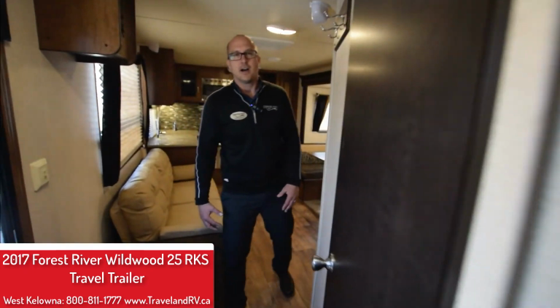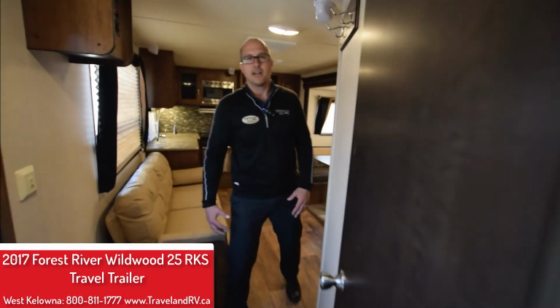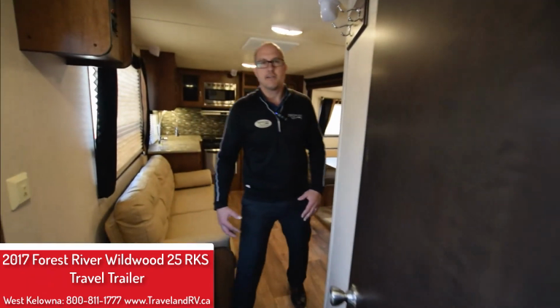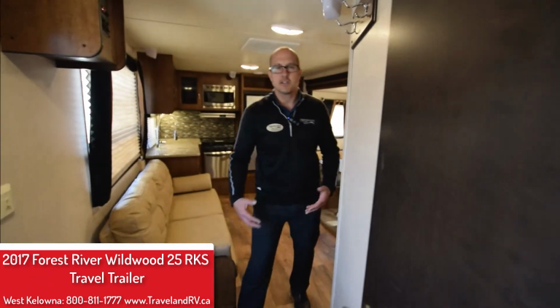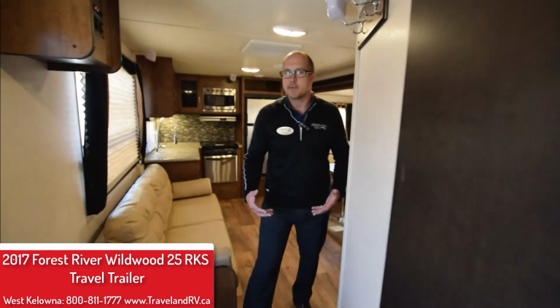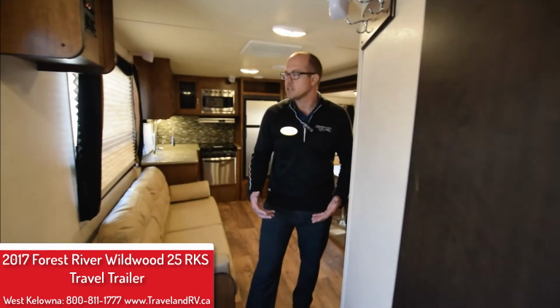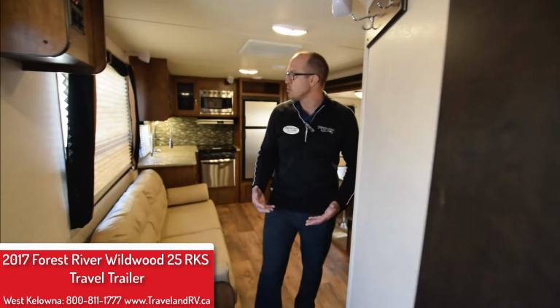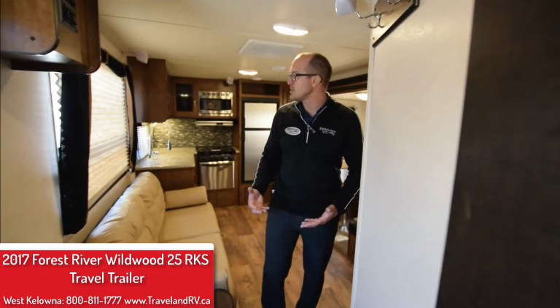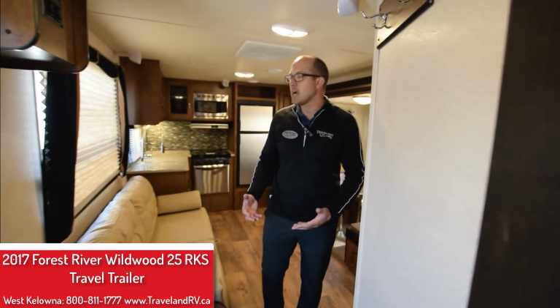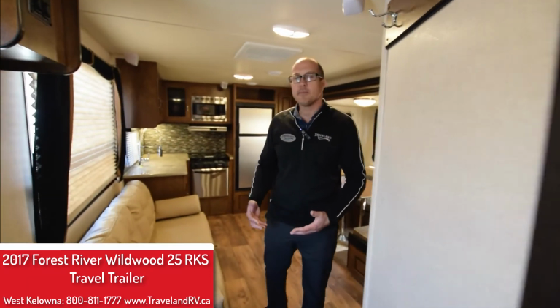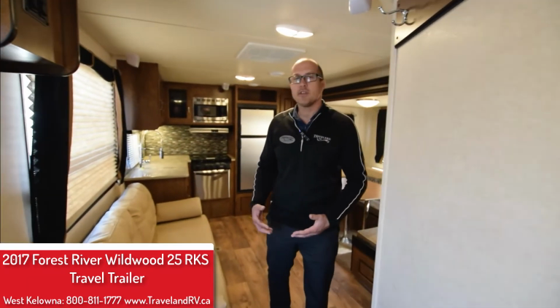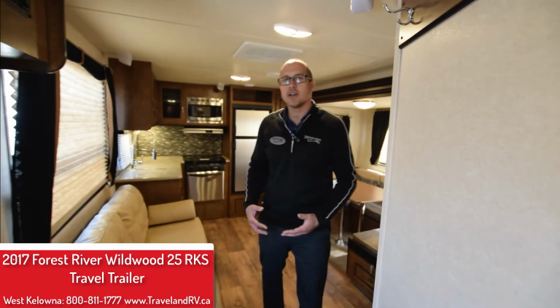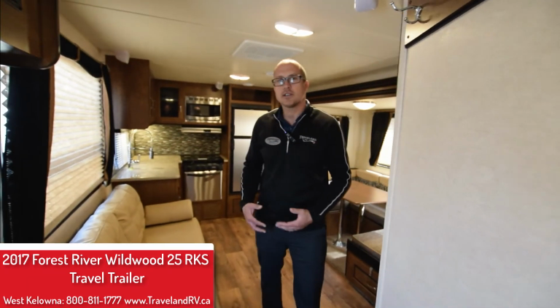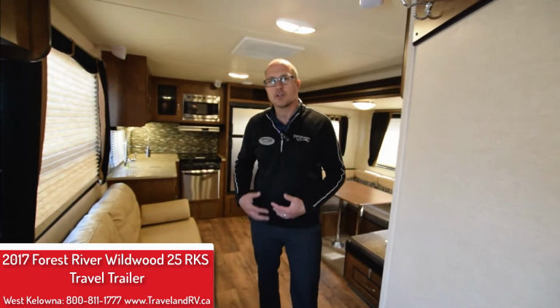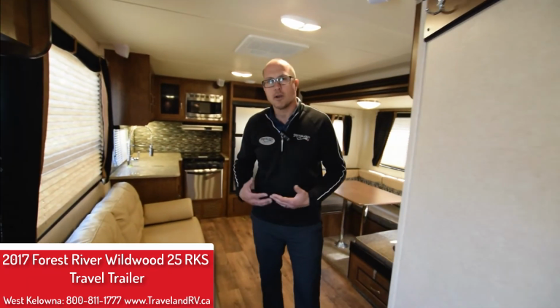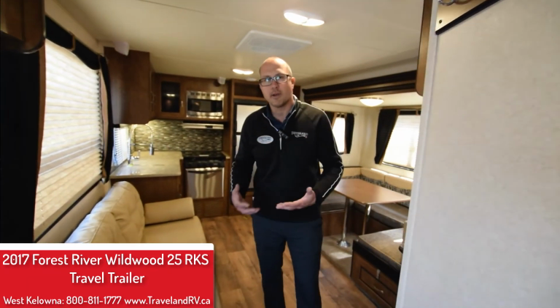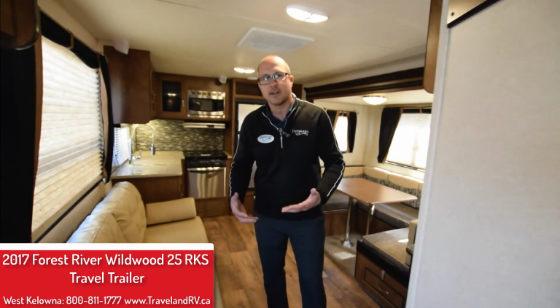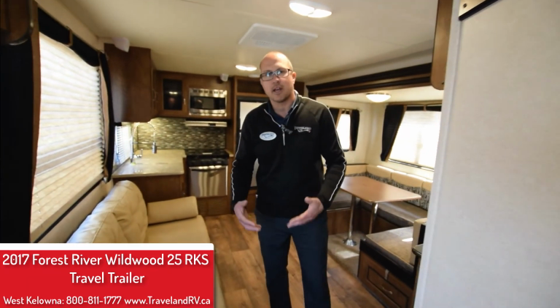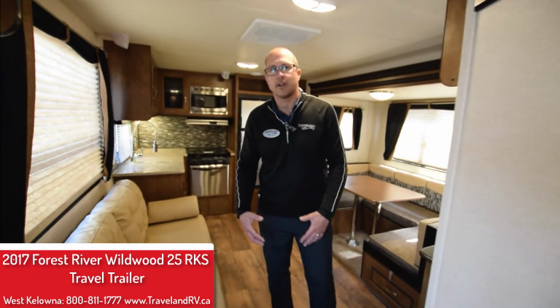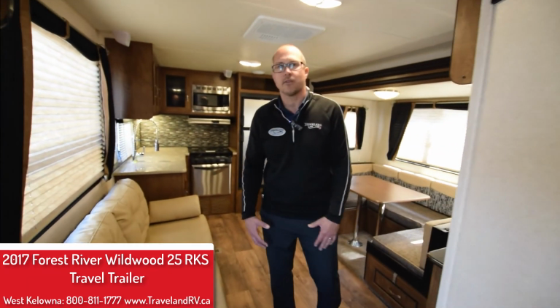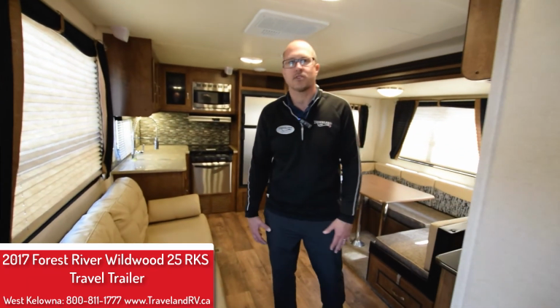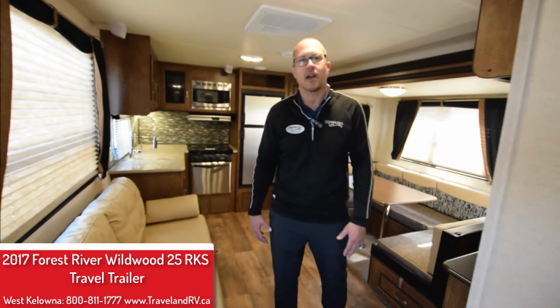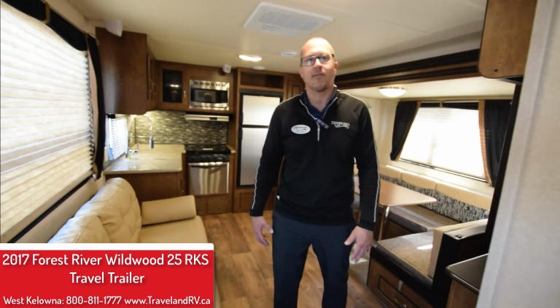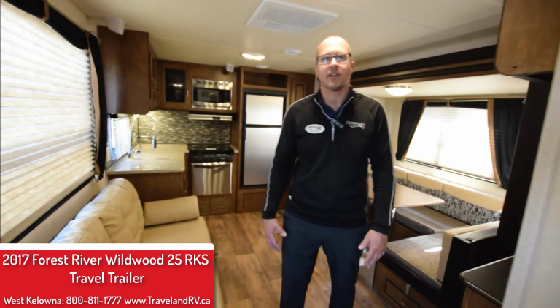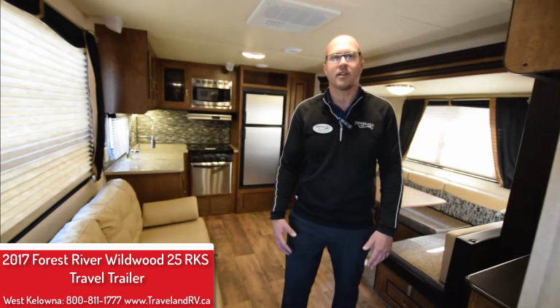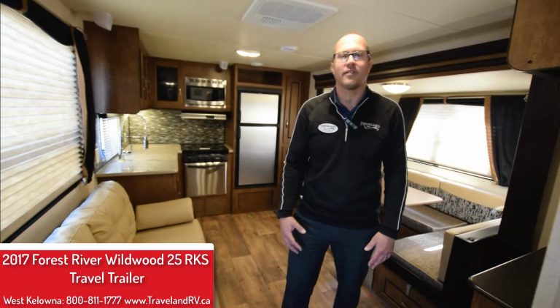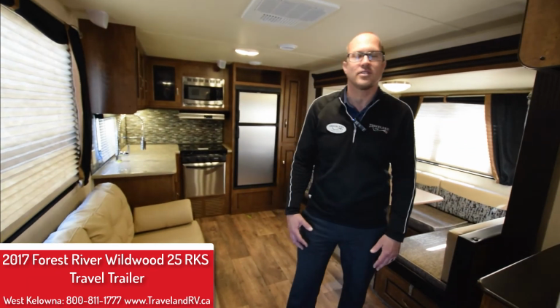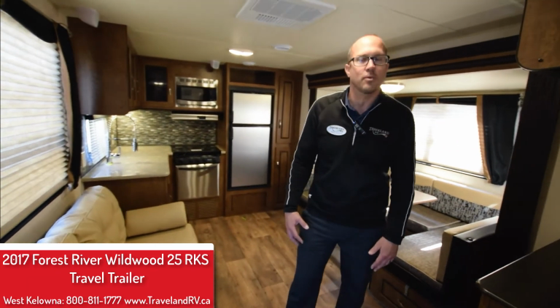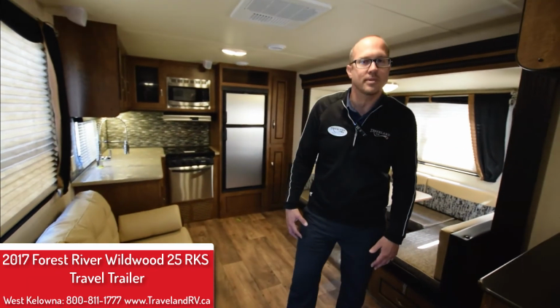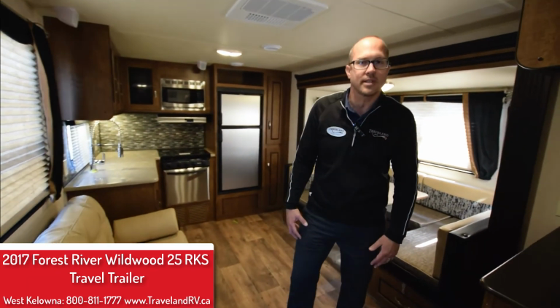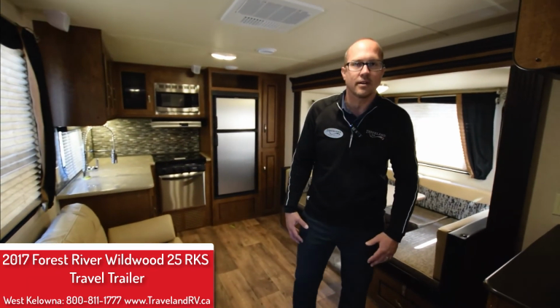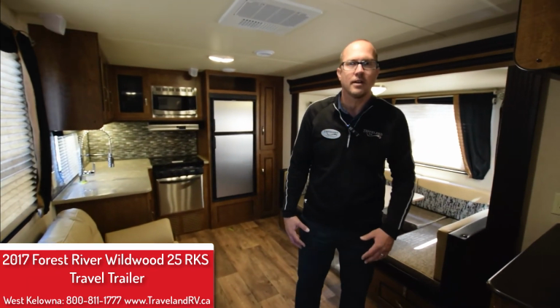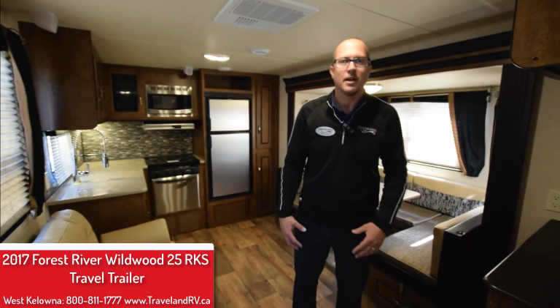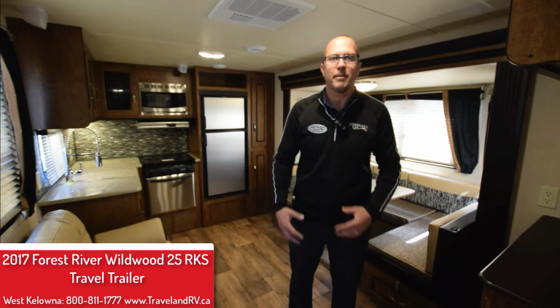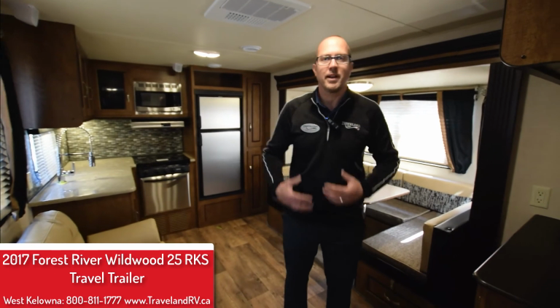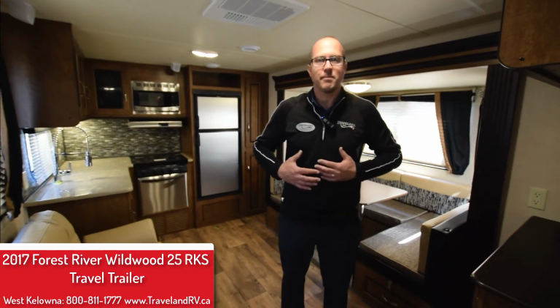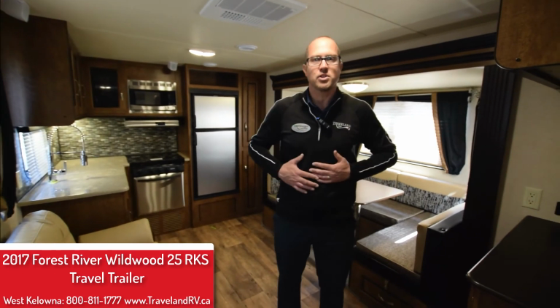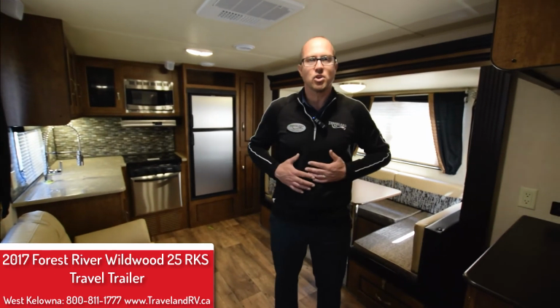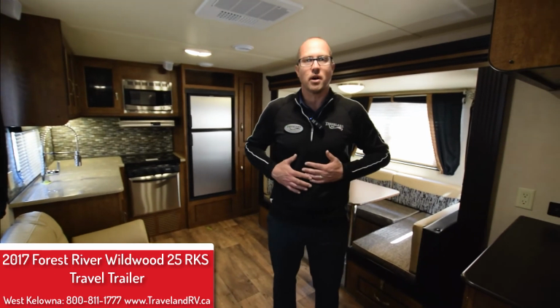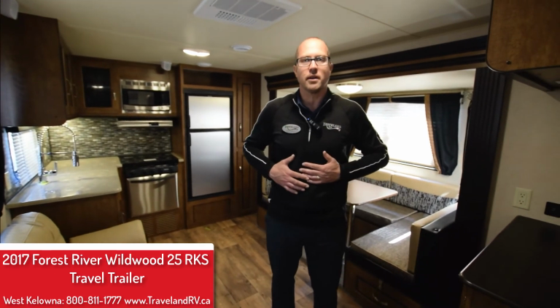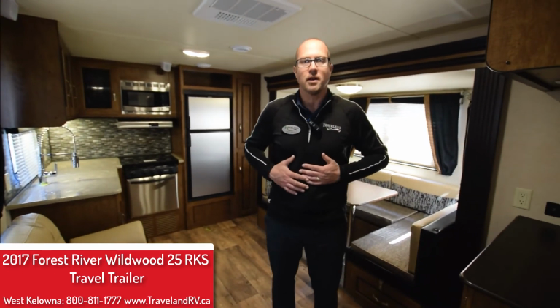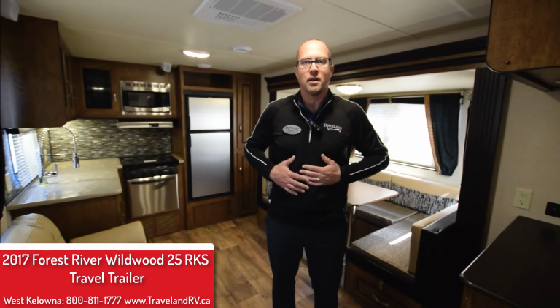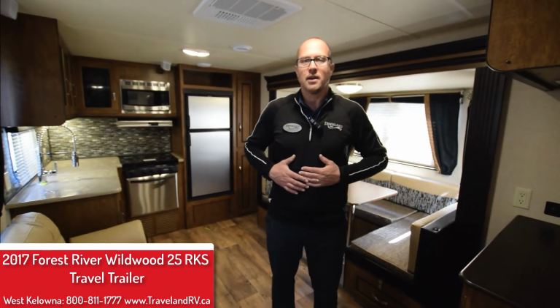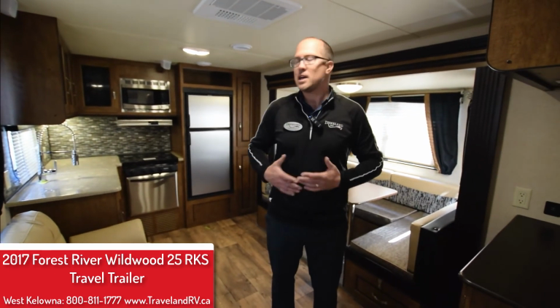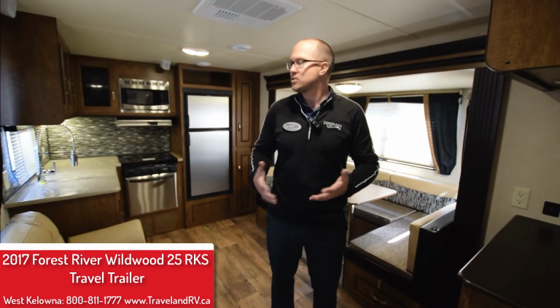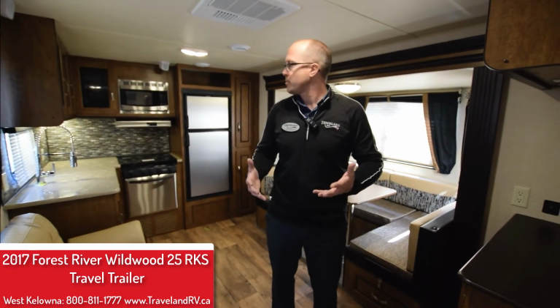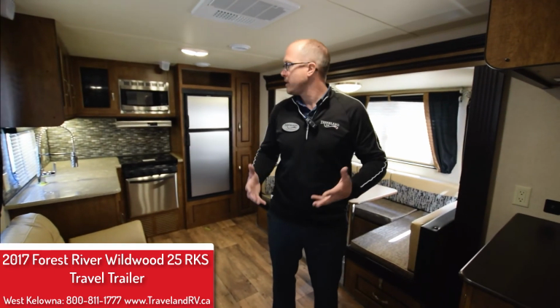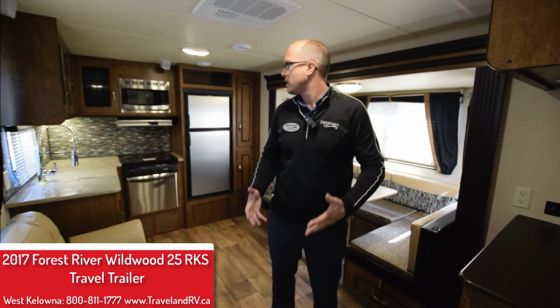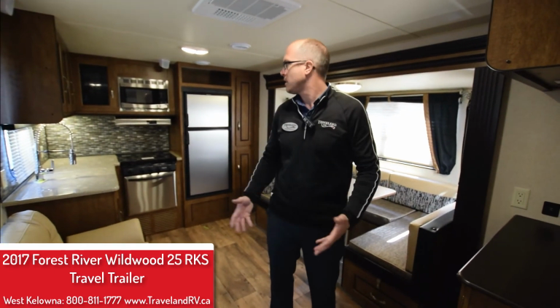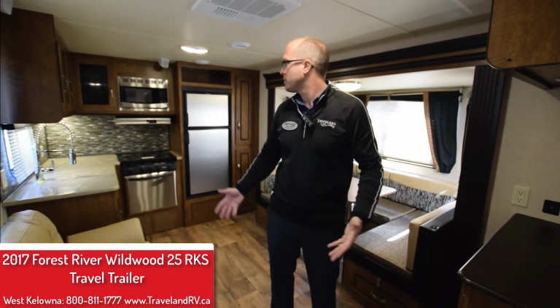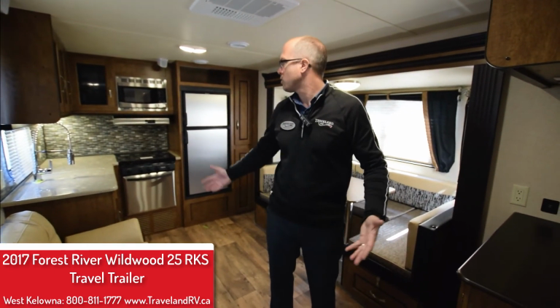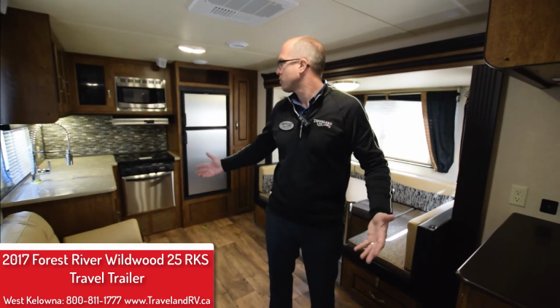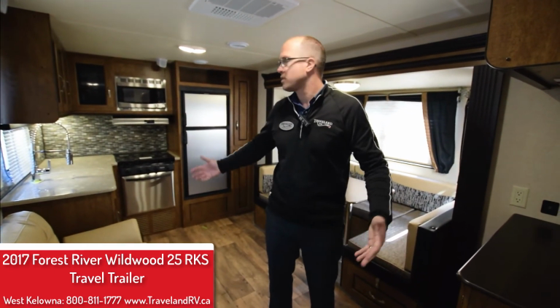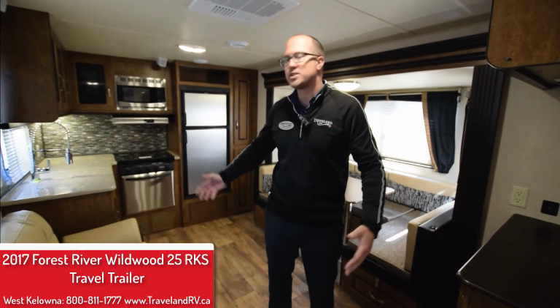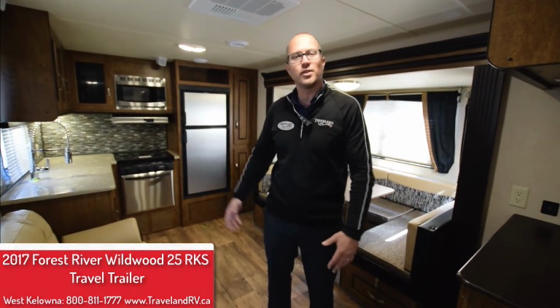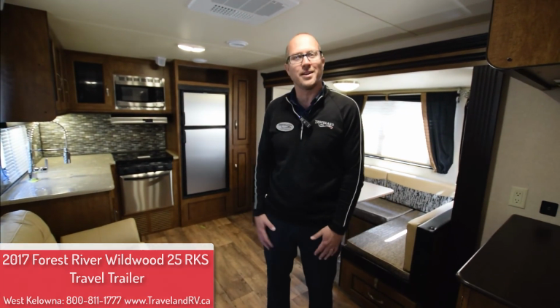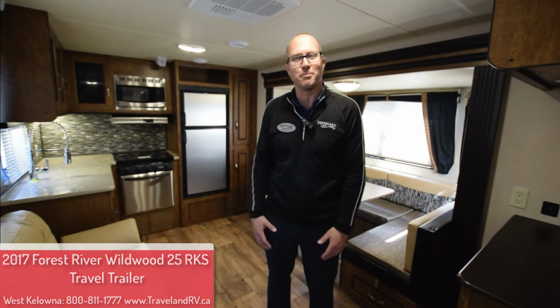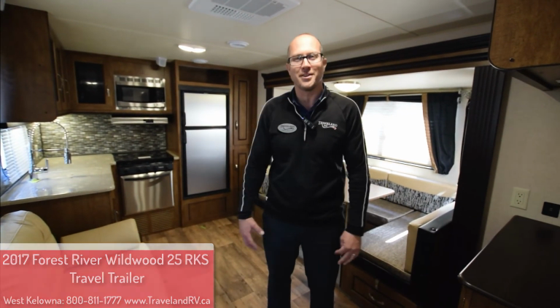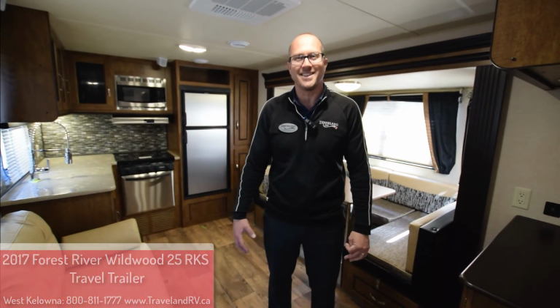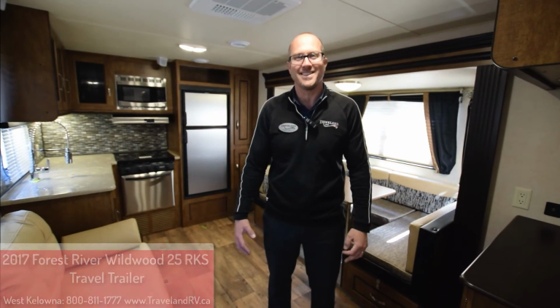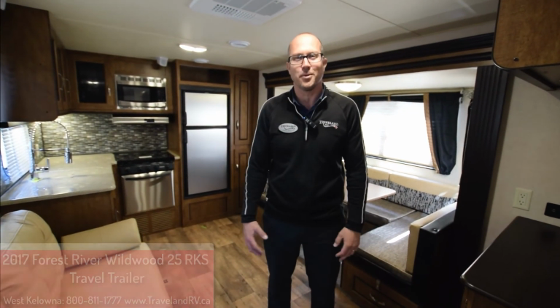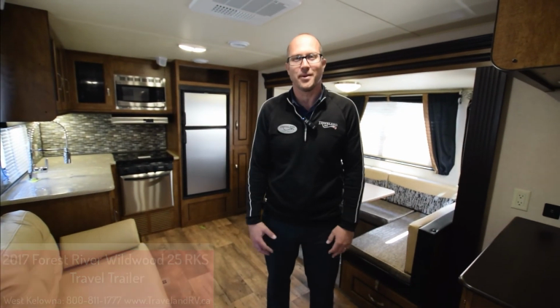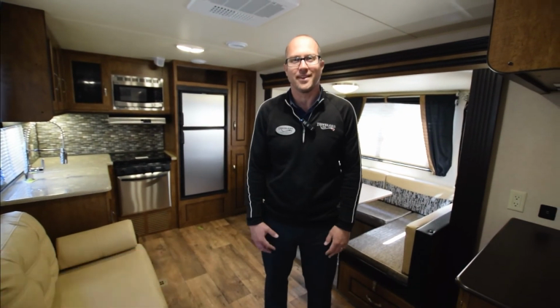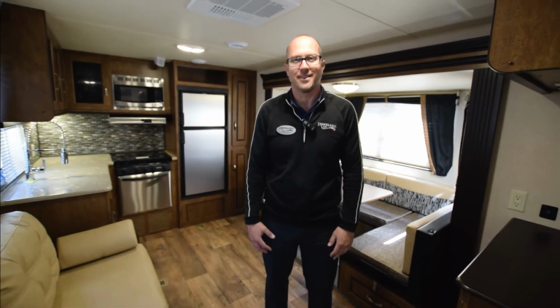I'd love to spend some more time with you, so come down here to Travelland RV Supercenter. My name is Sean — ask for me and I'd love to go through this unit in more detail with you.